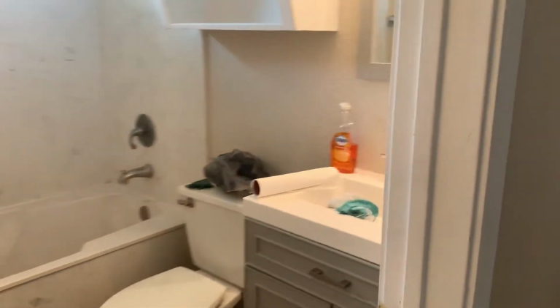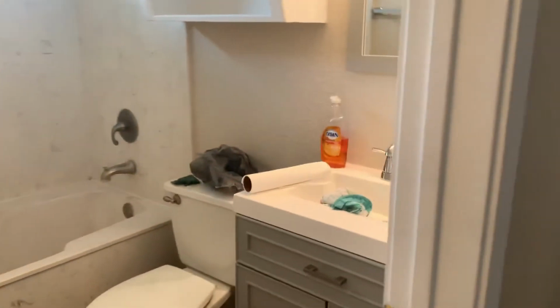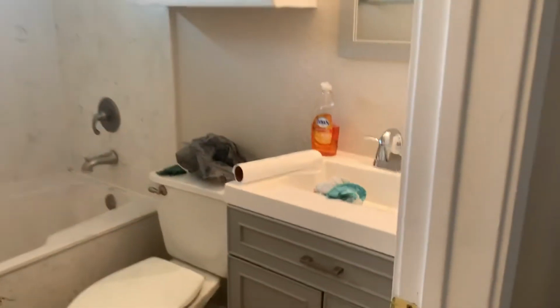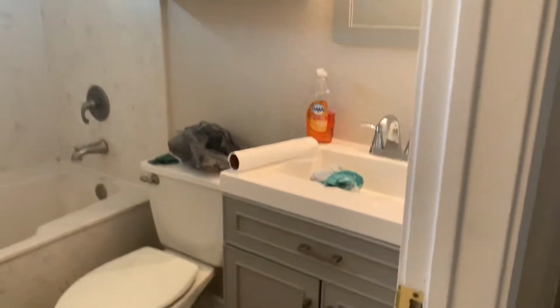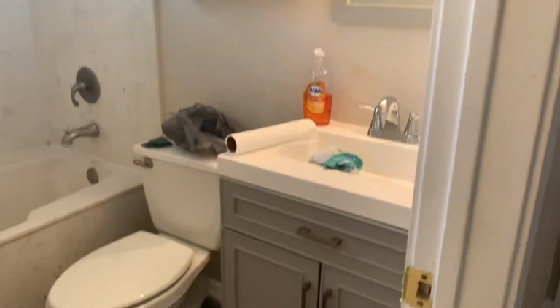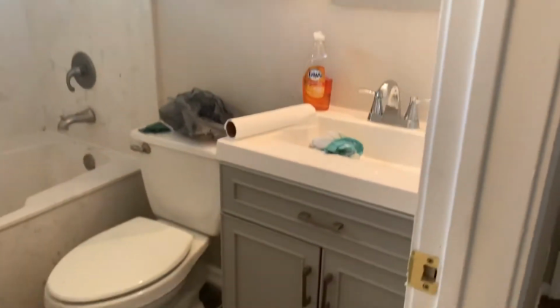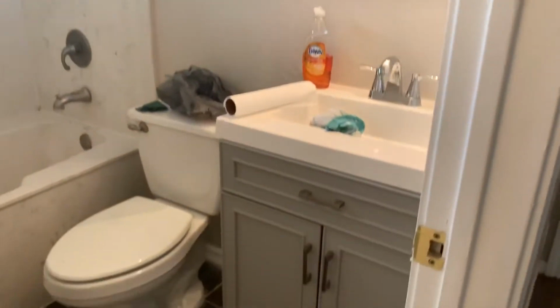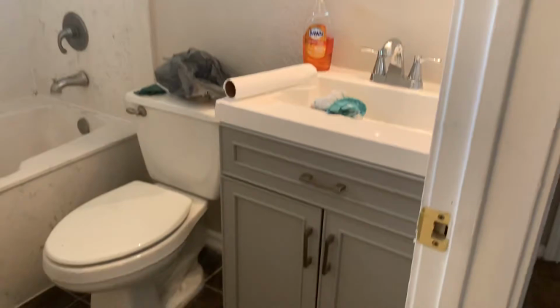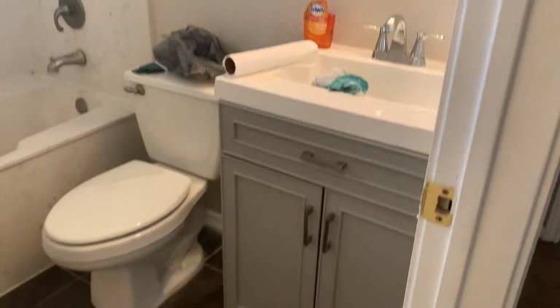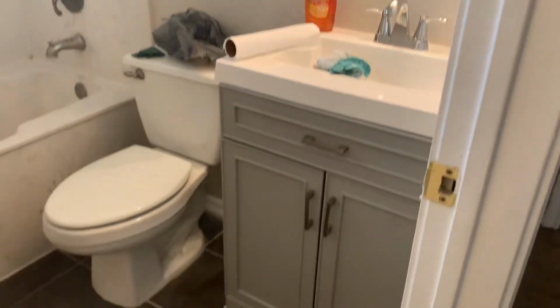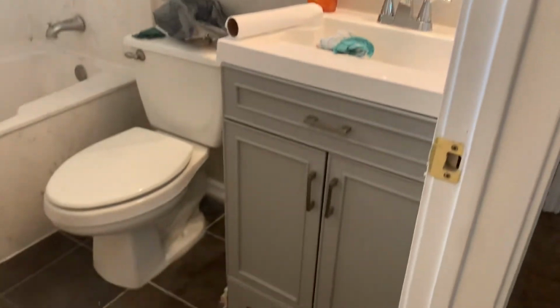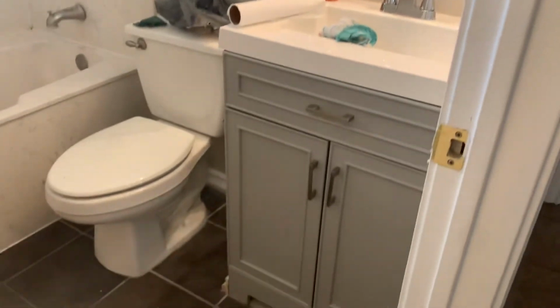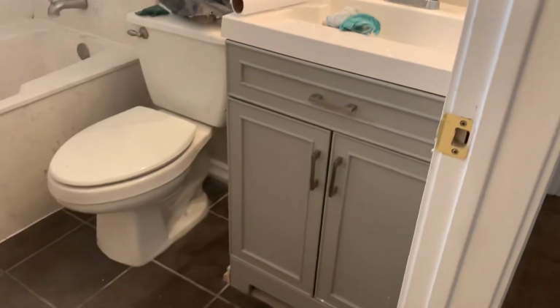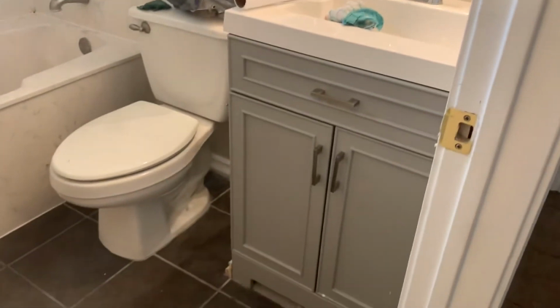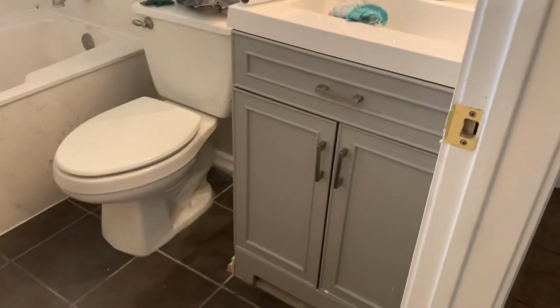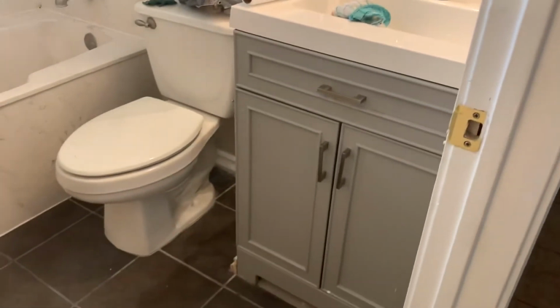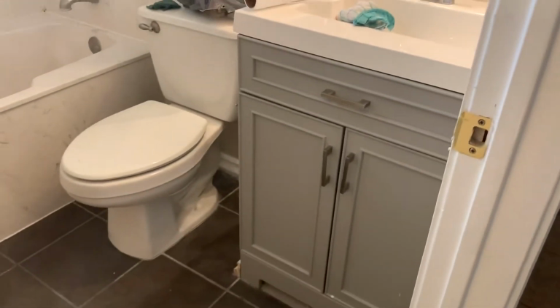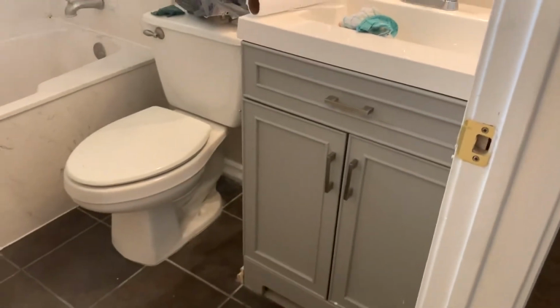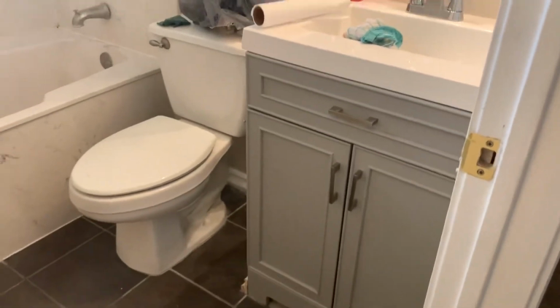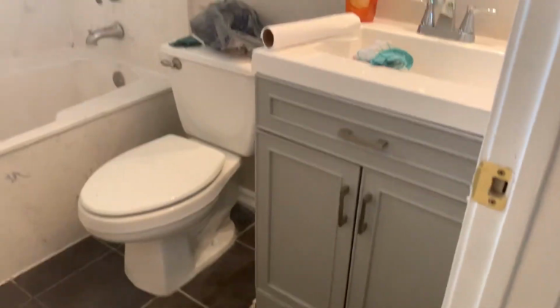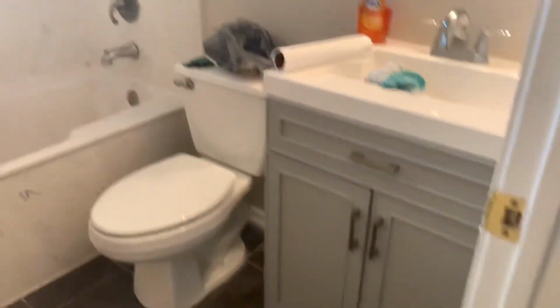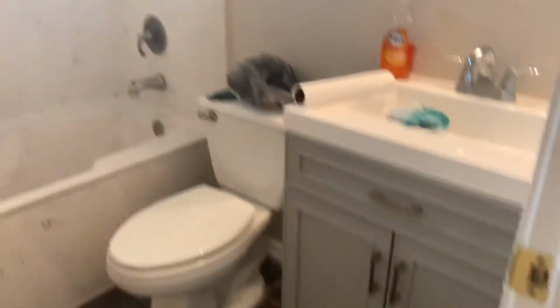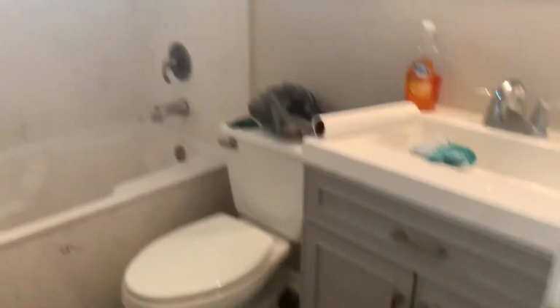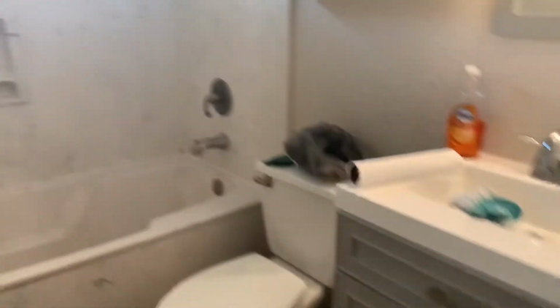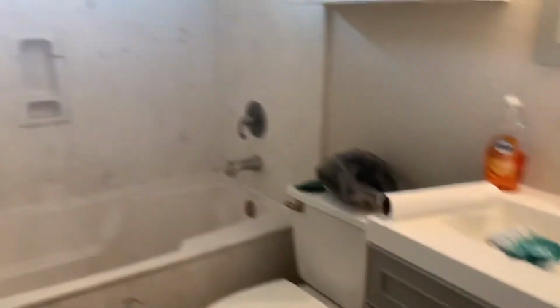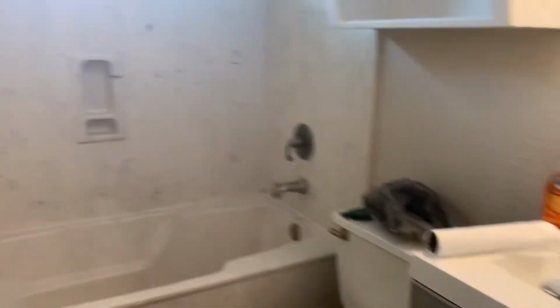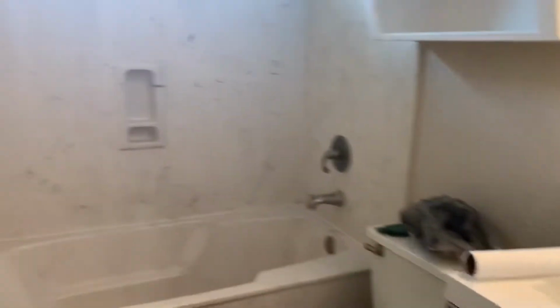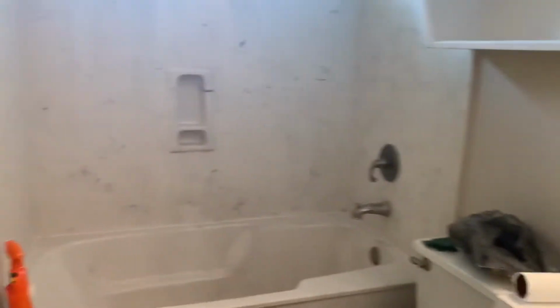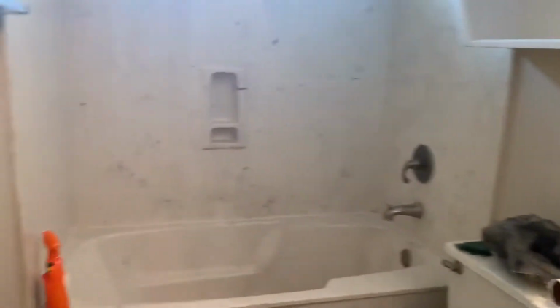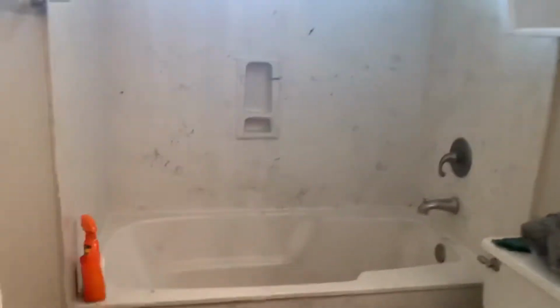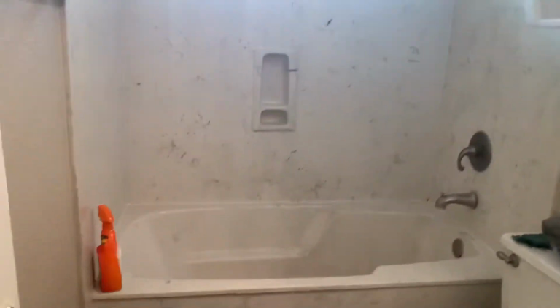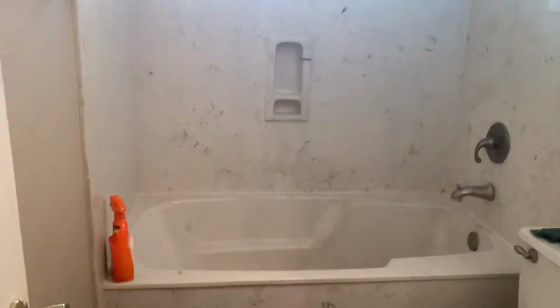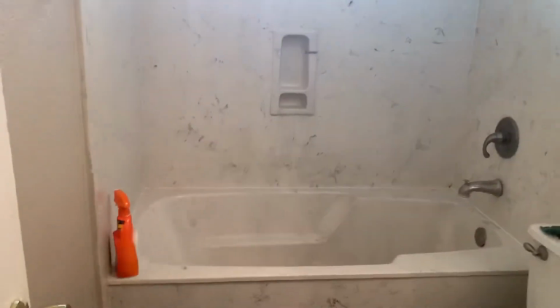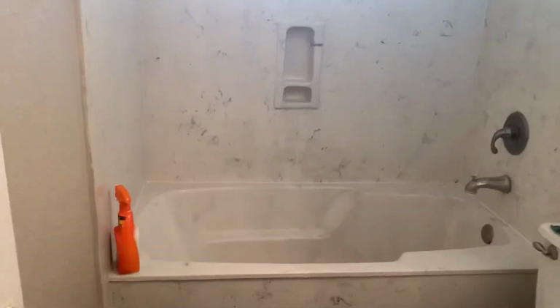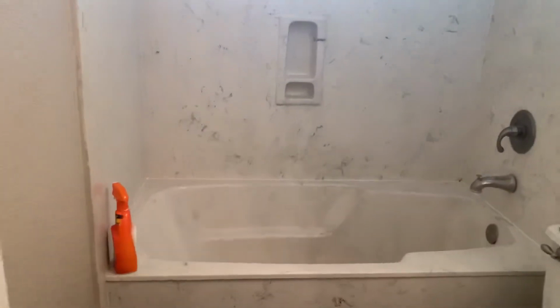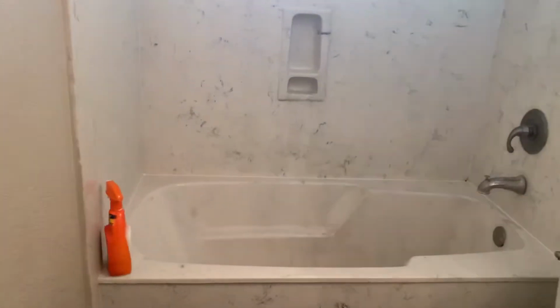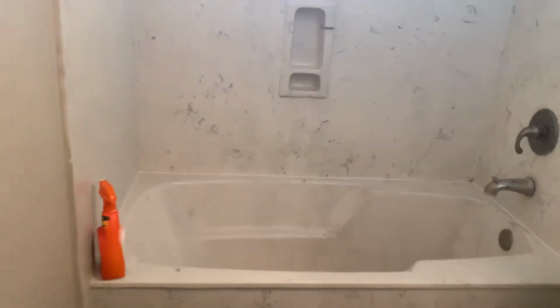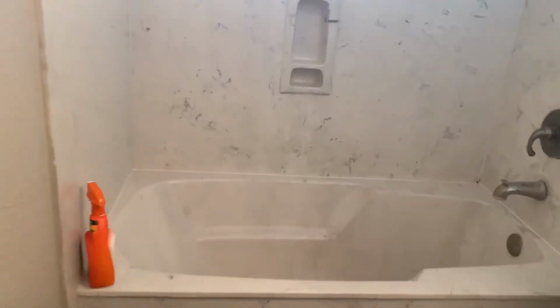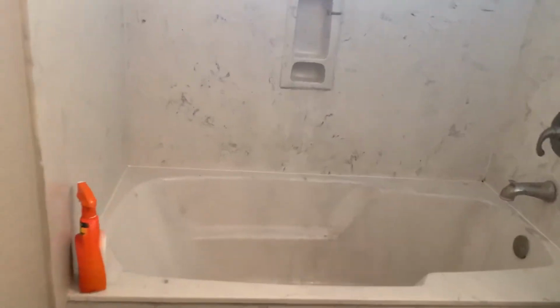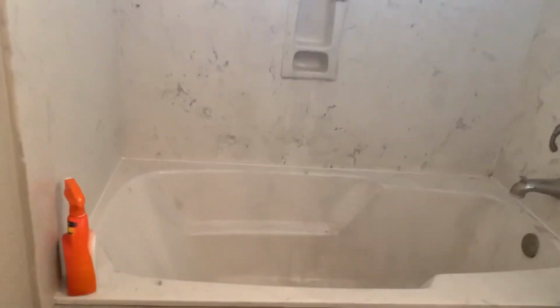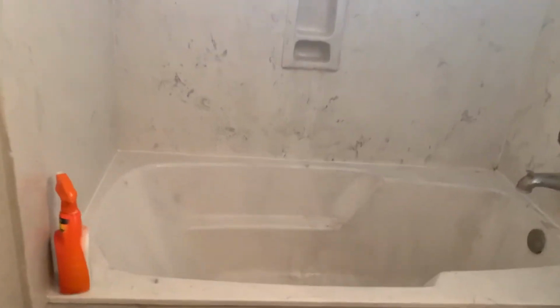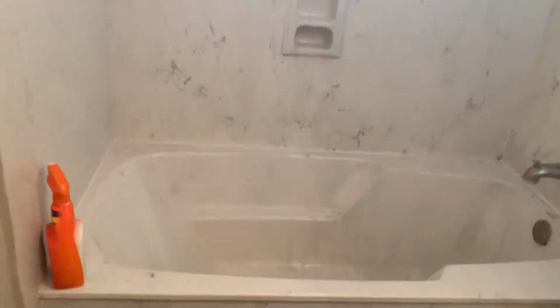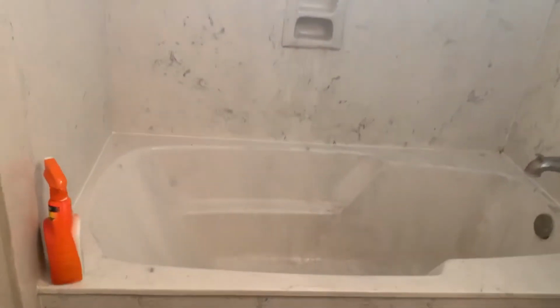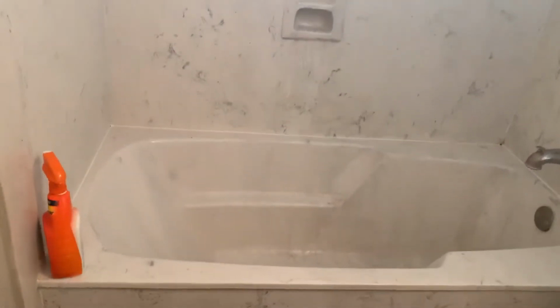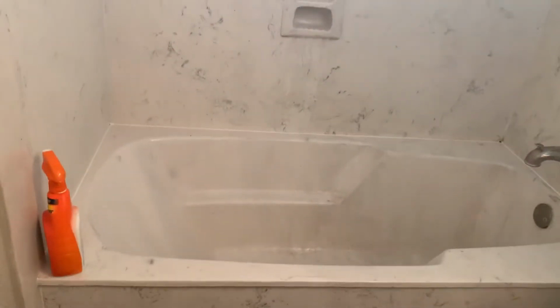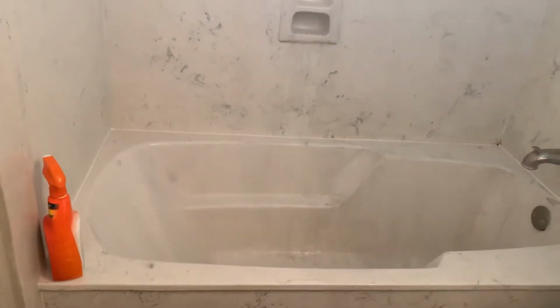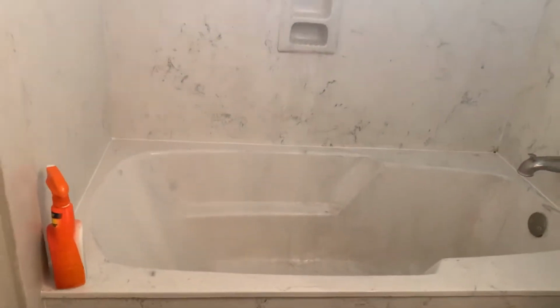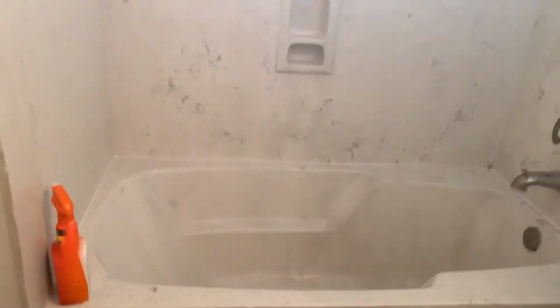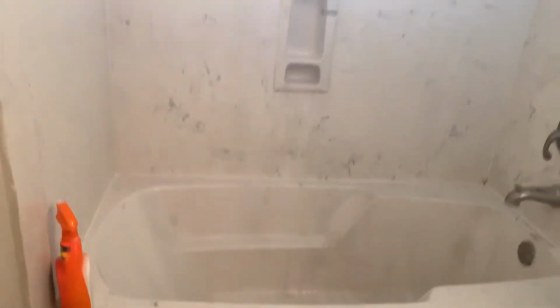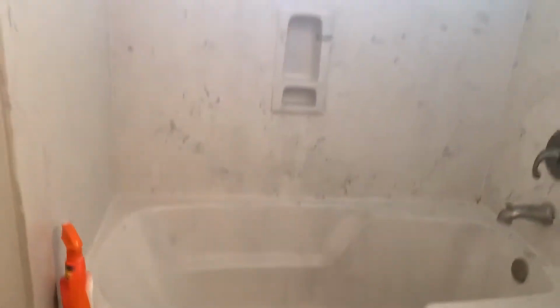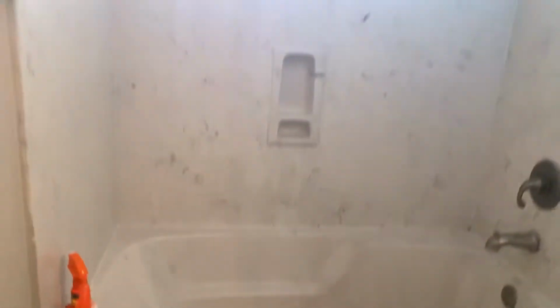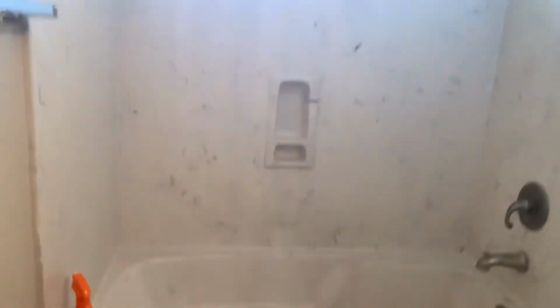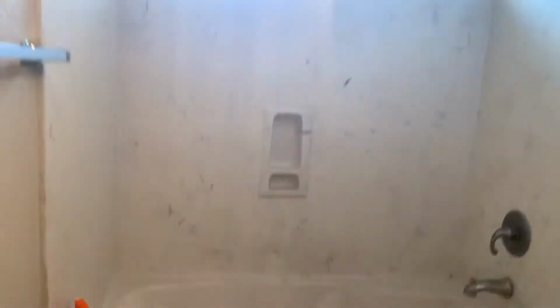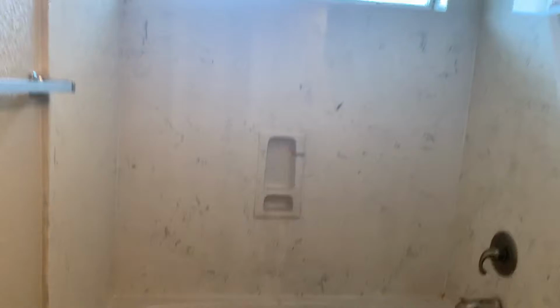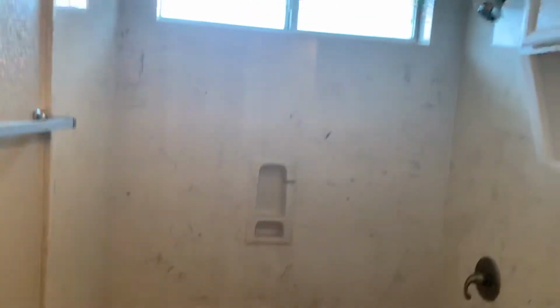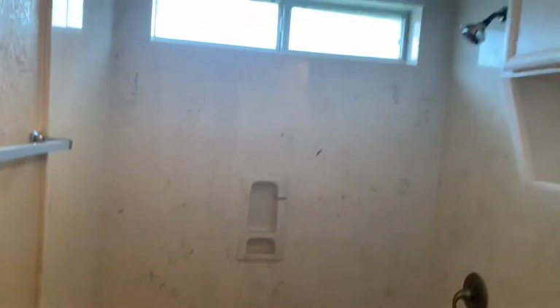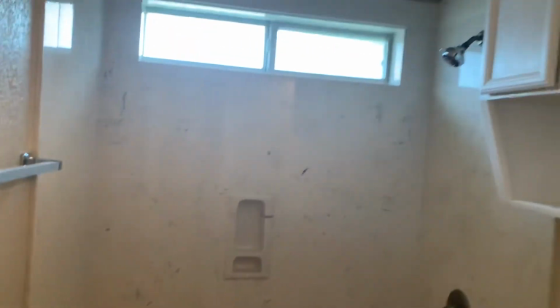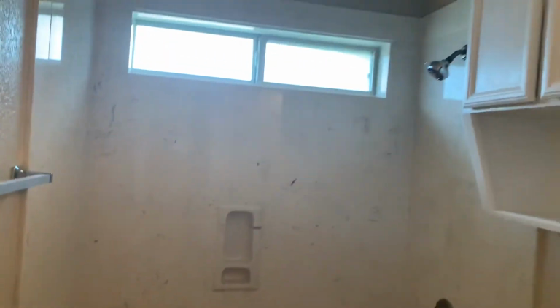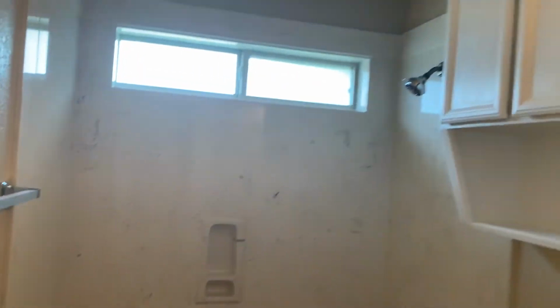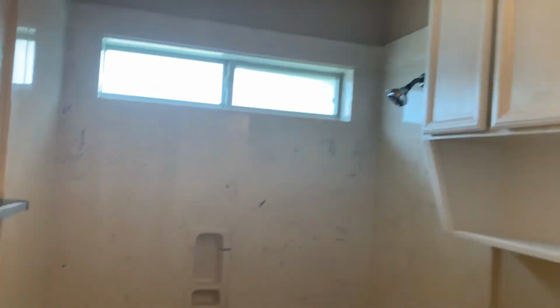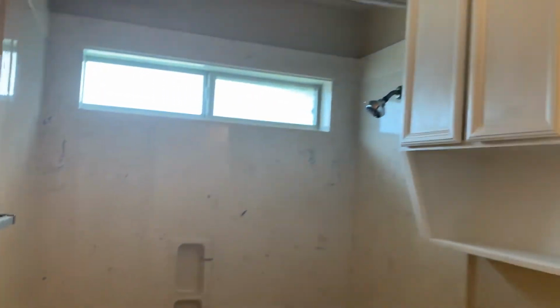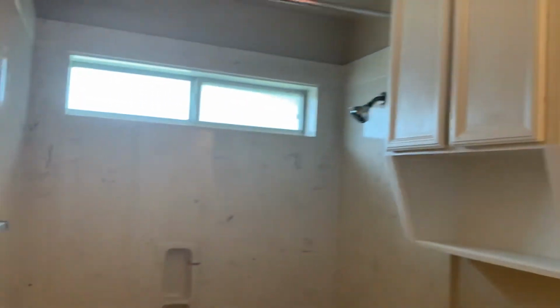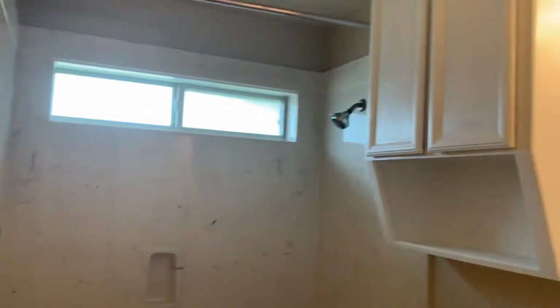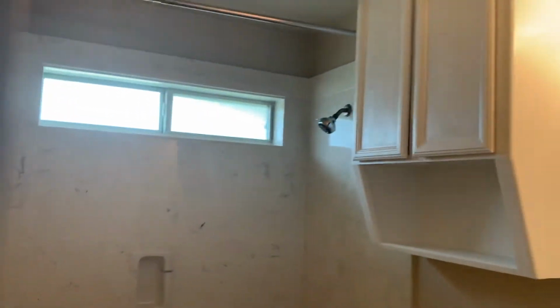The vanity and a very nice, deep tub here for the guest bath.